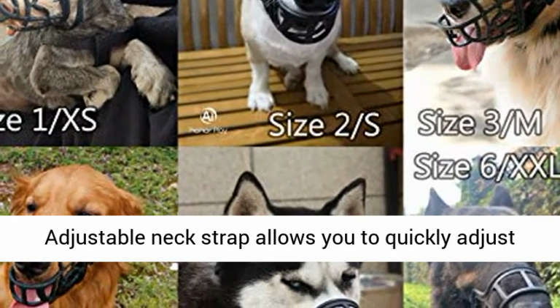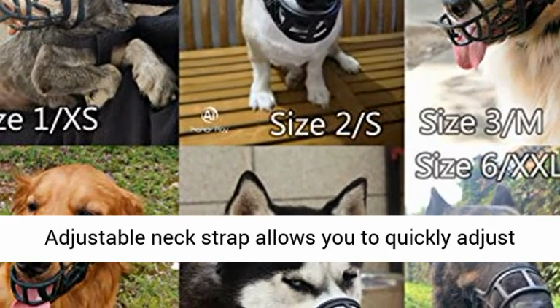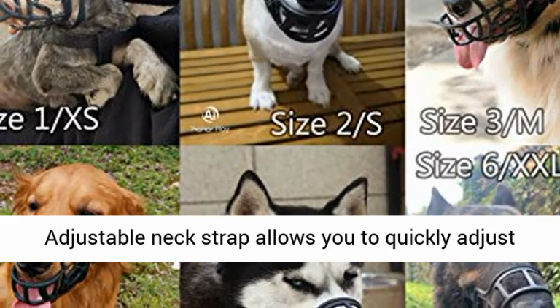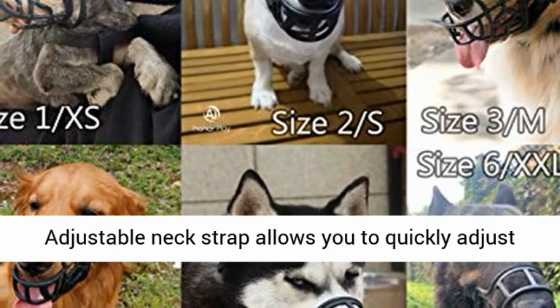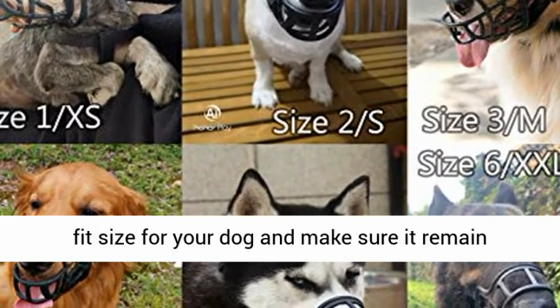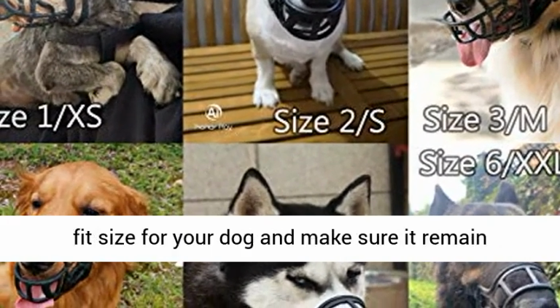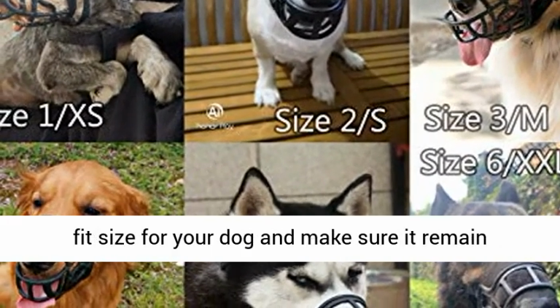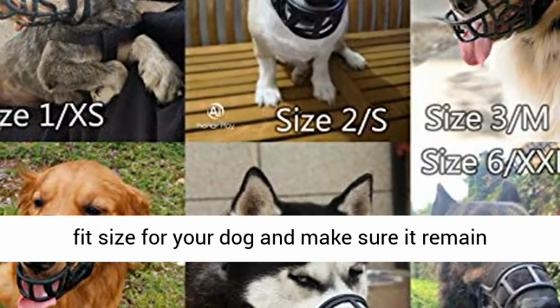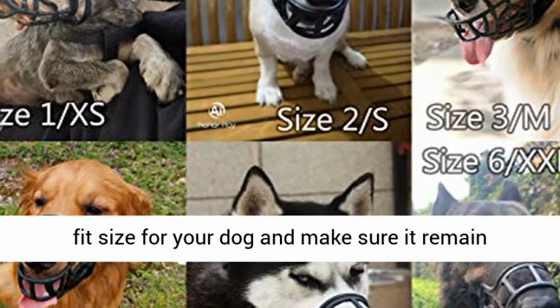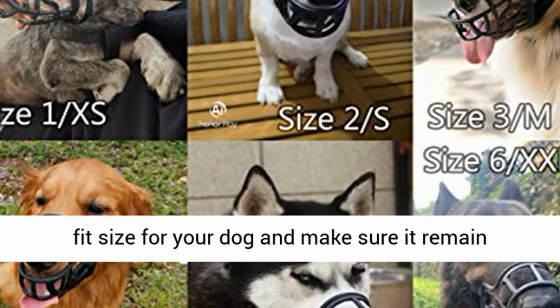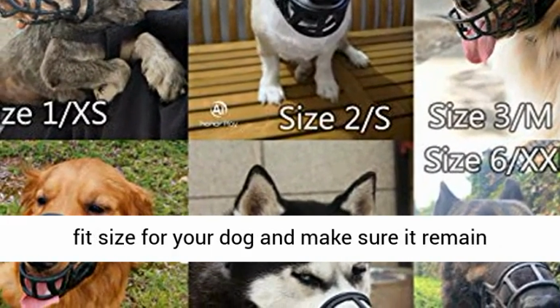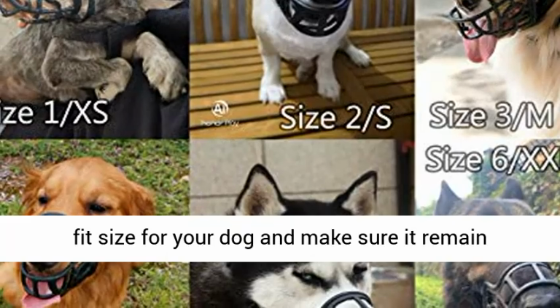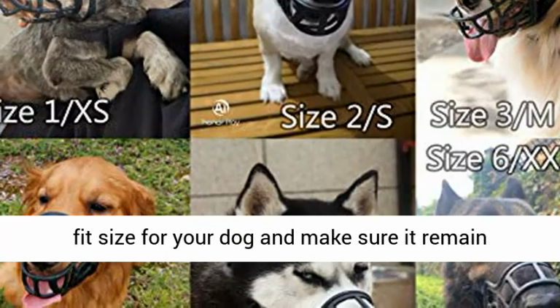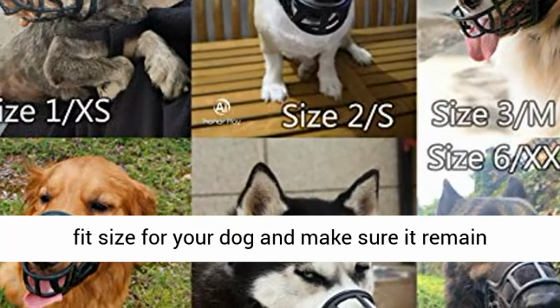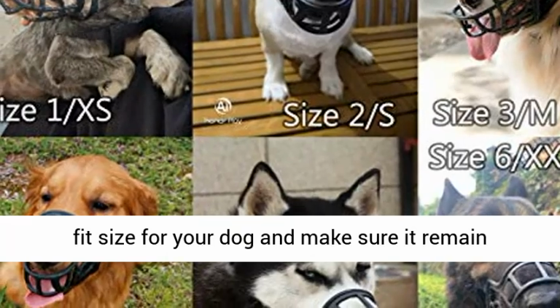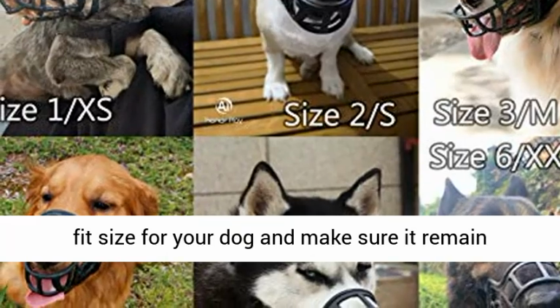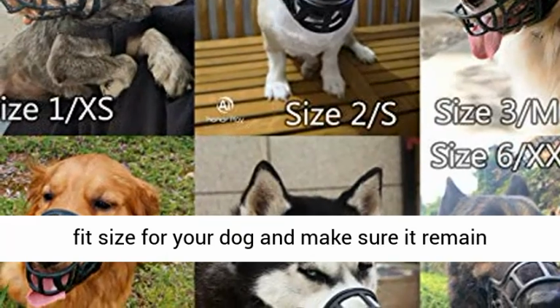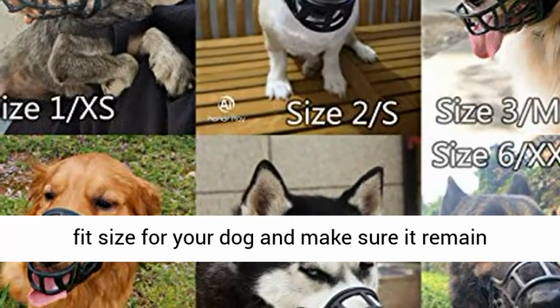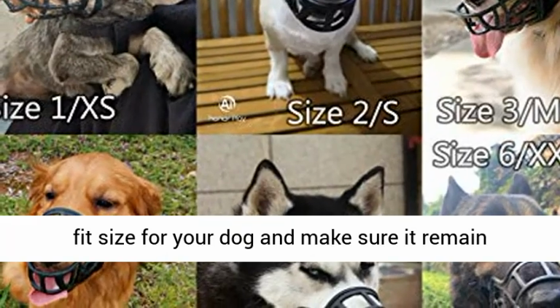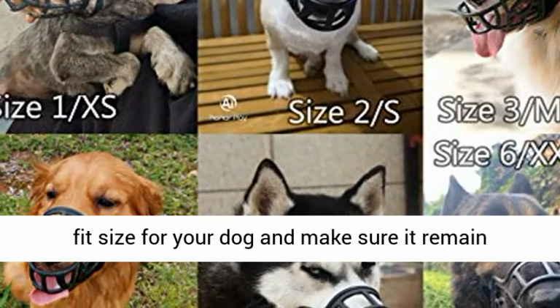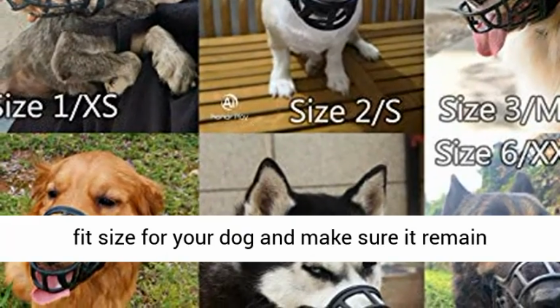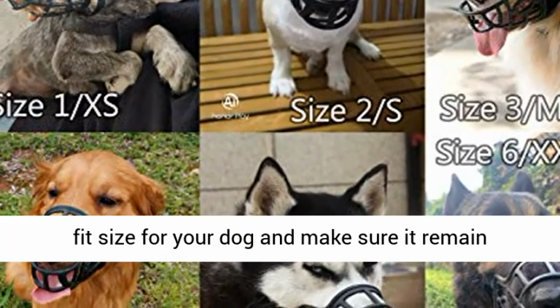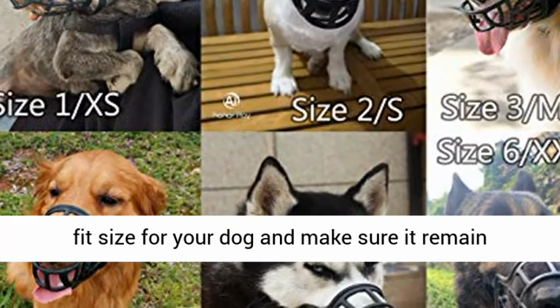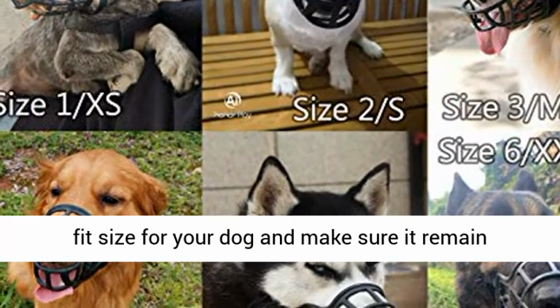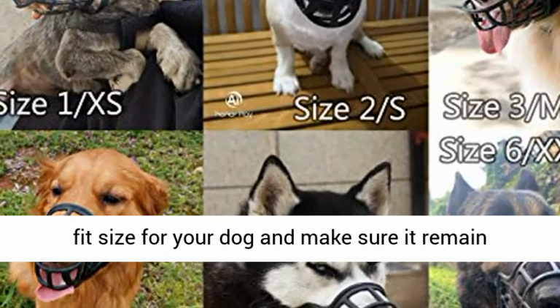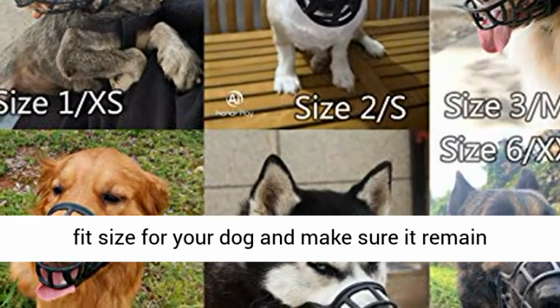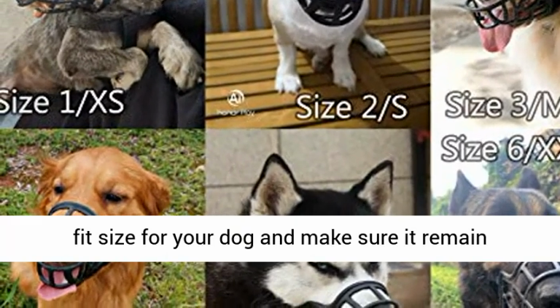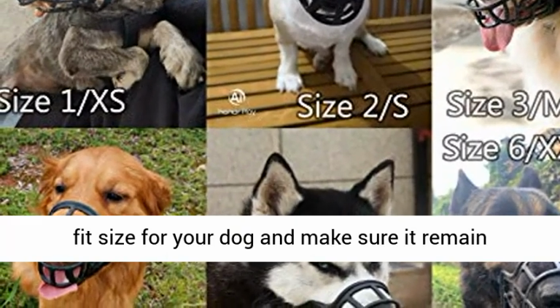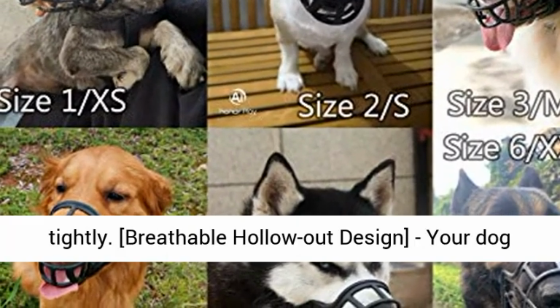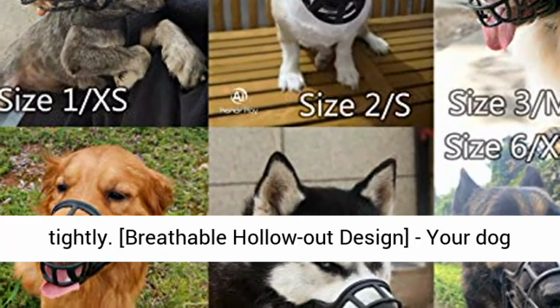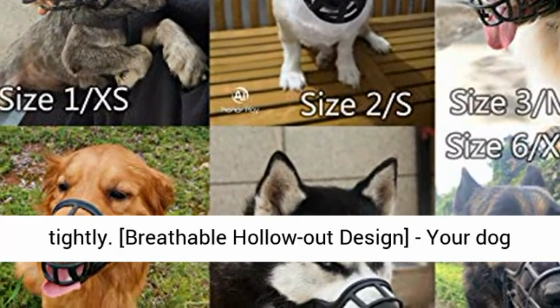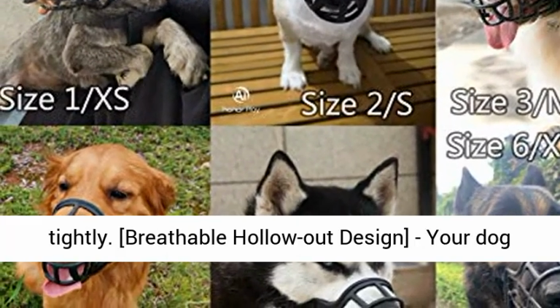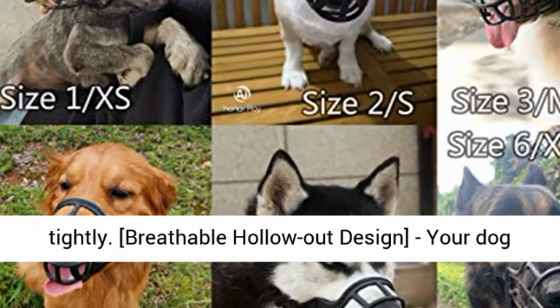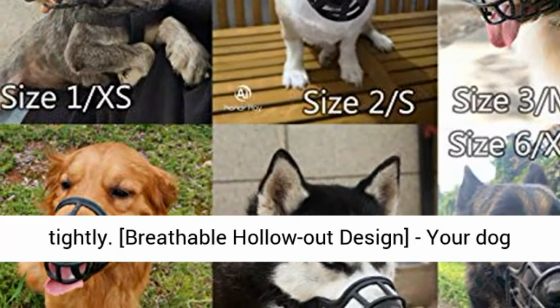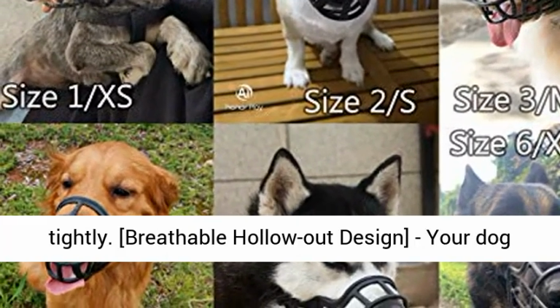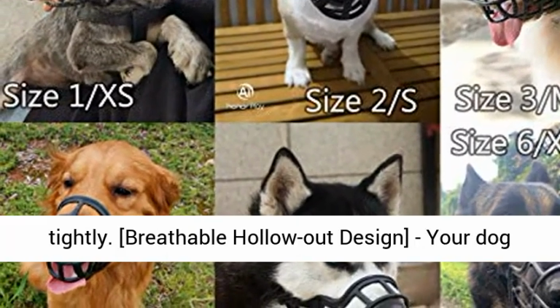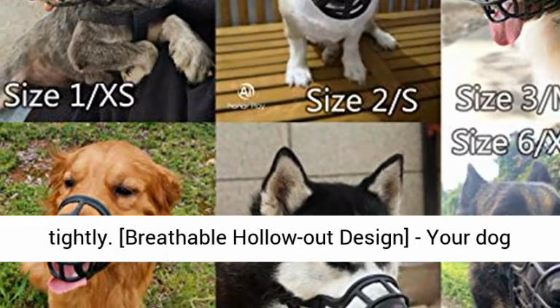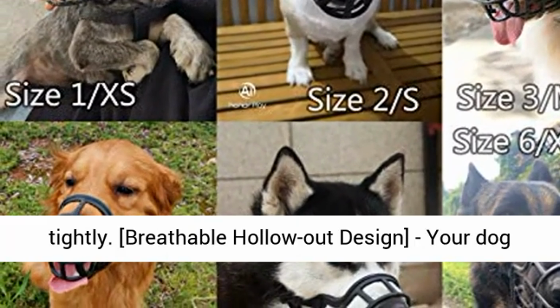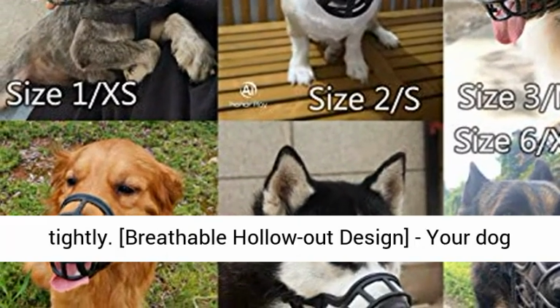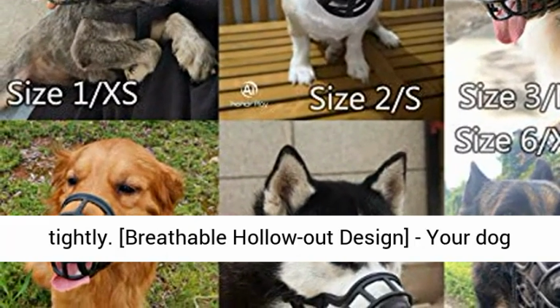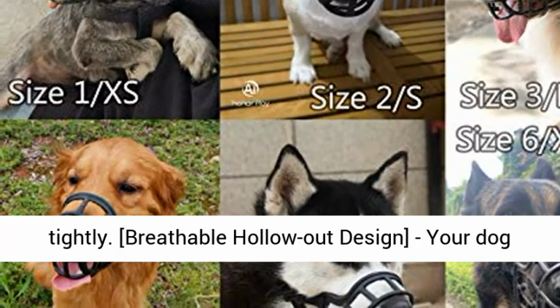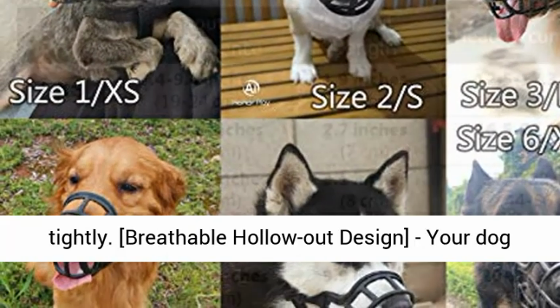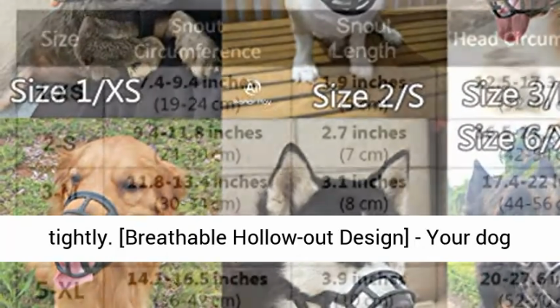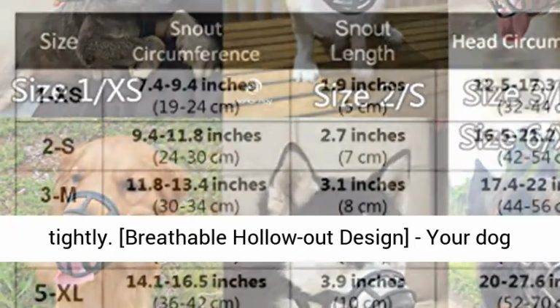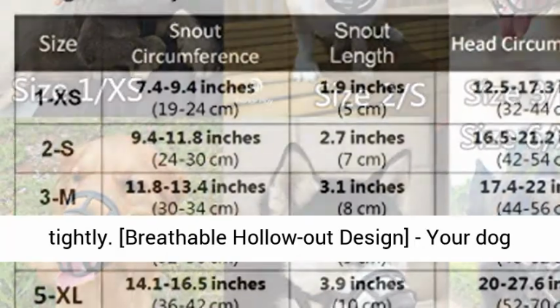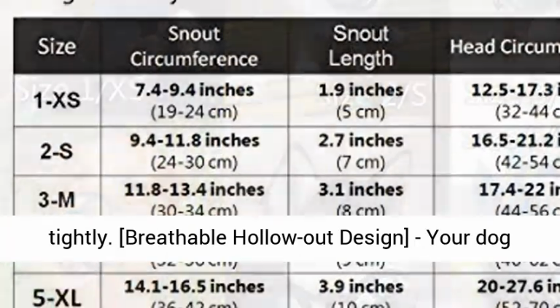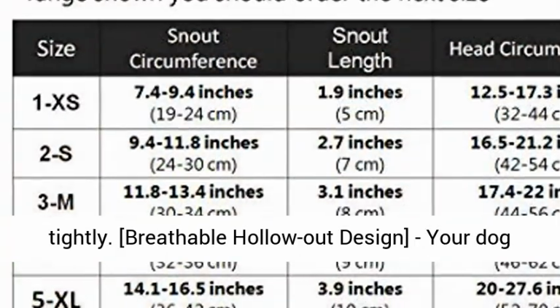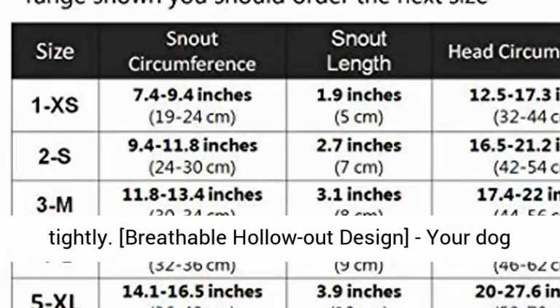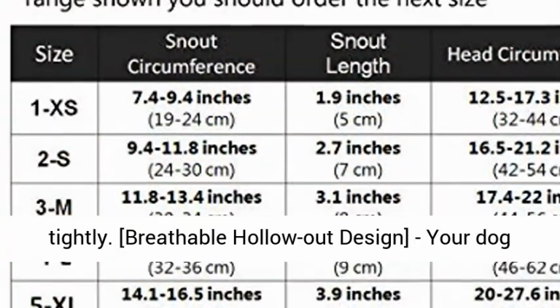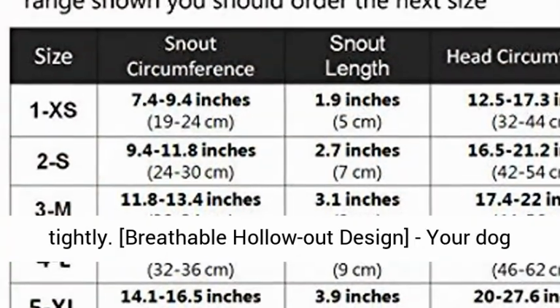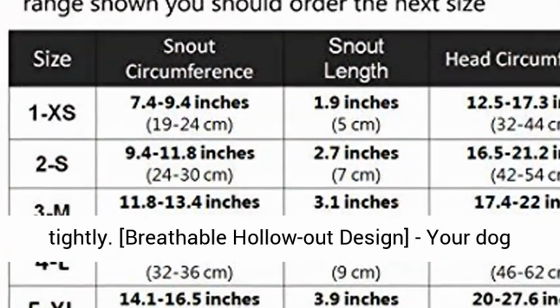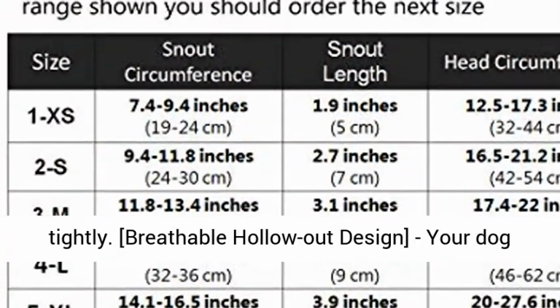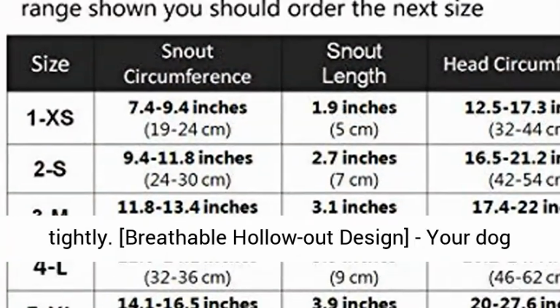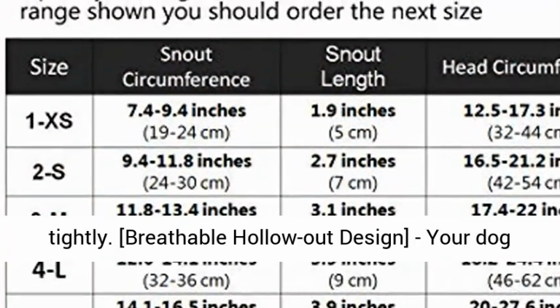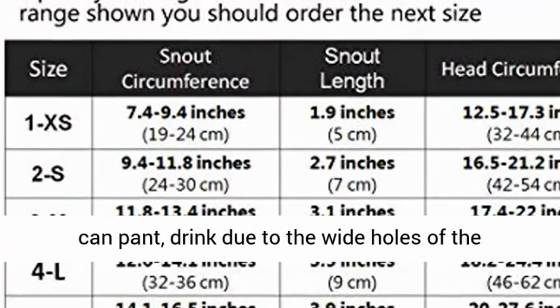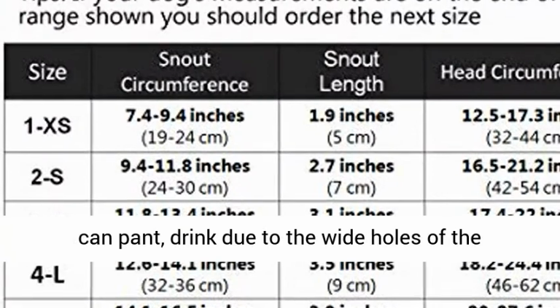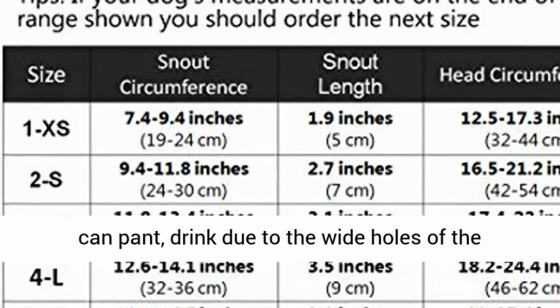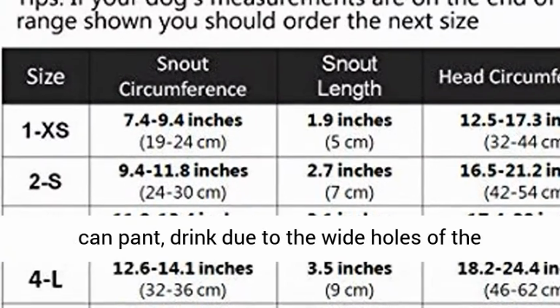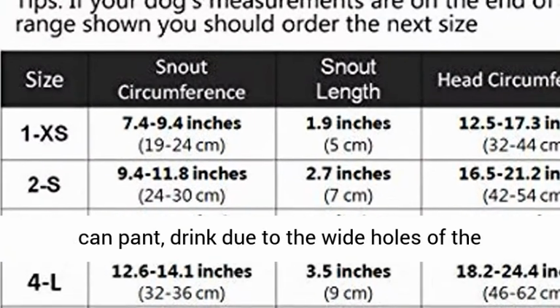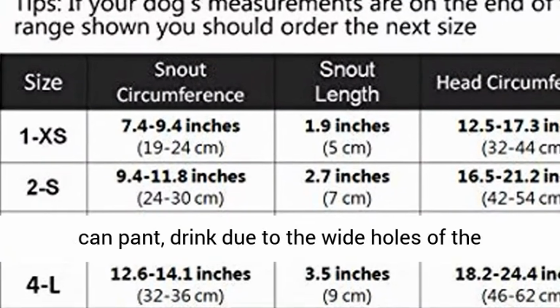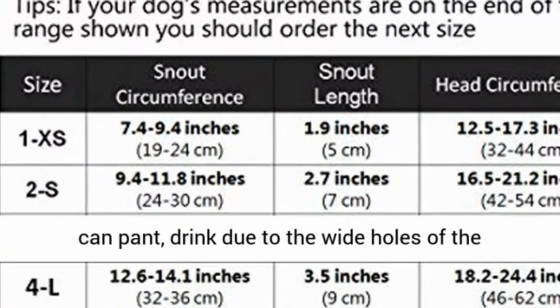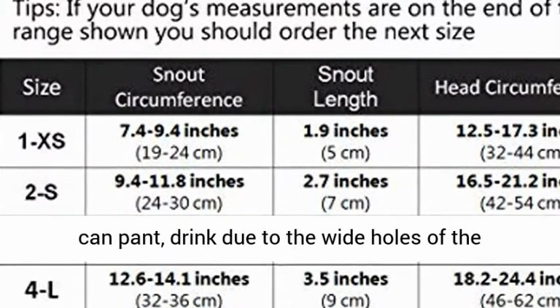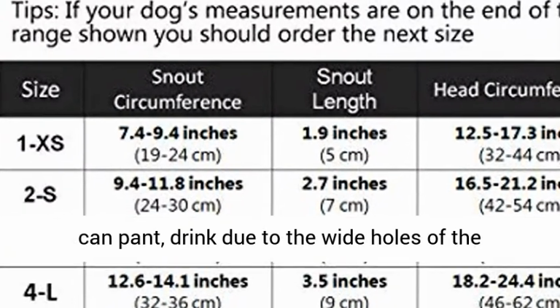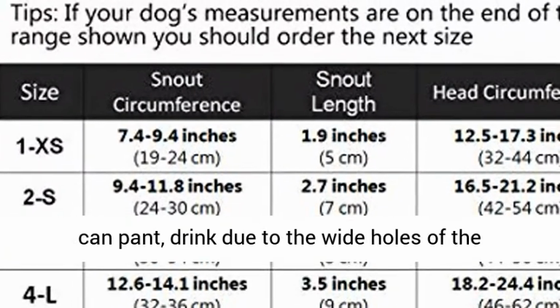Secure and adjustable fit — the adjustable neck strap allows you to quickly adjust fit size for your dog and make sure it remains tightly secured. Hollow Out Design.